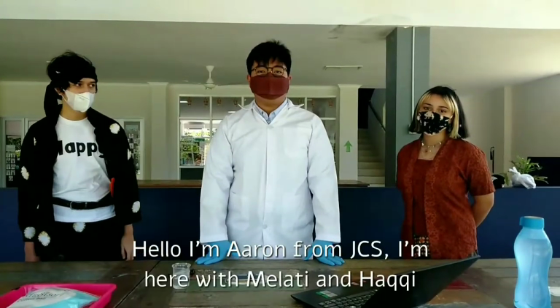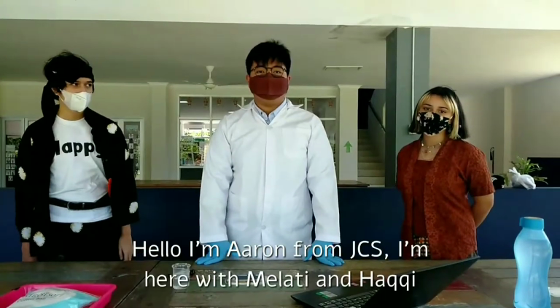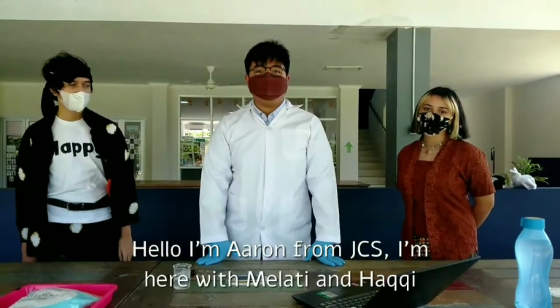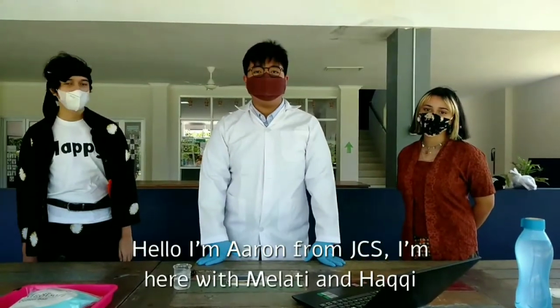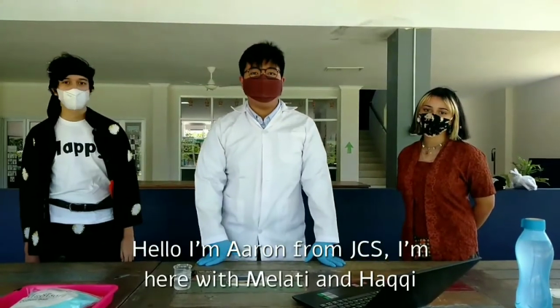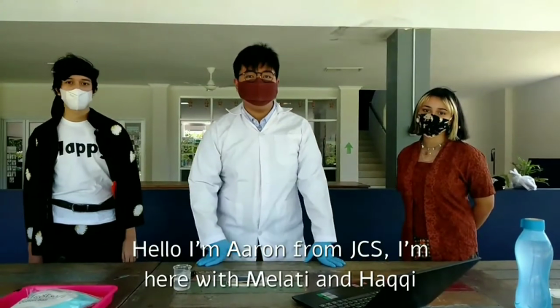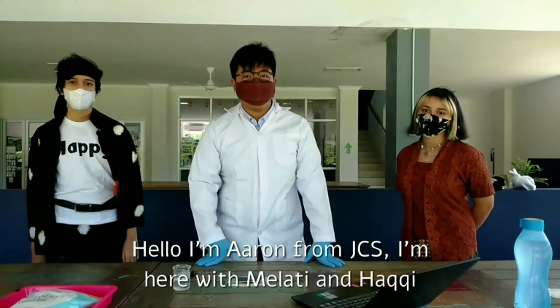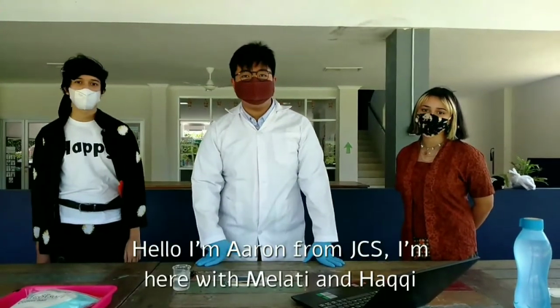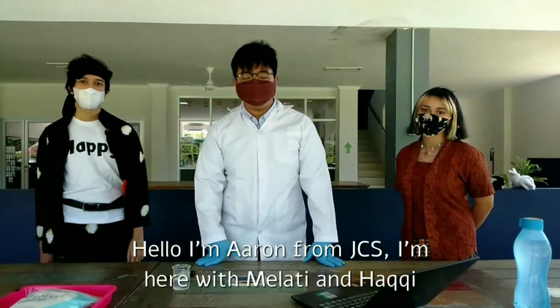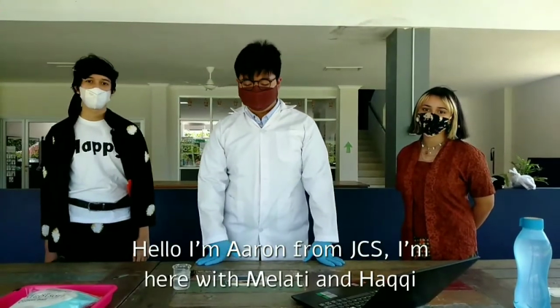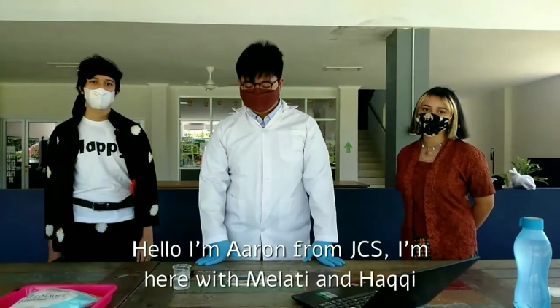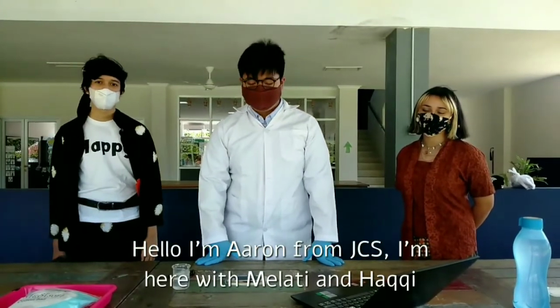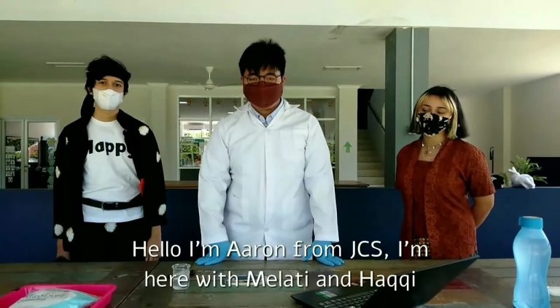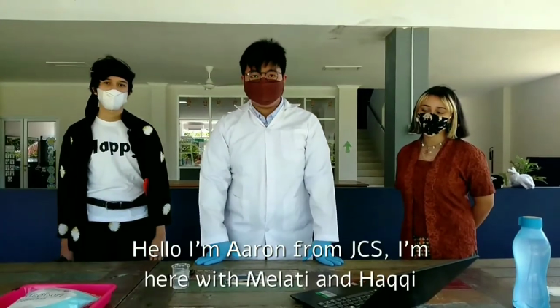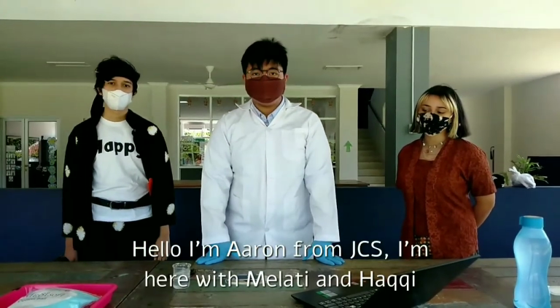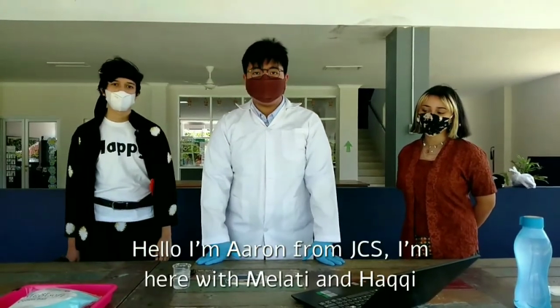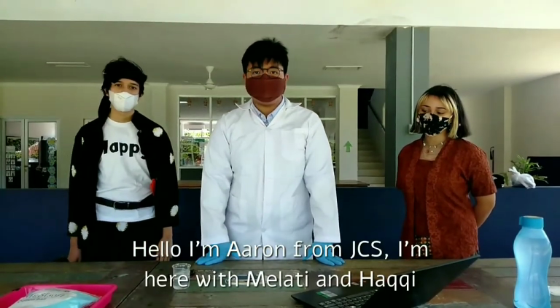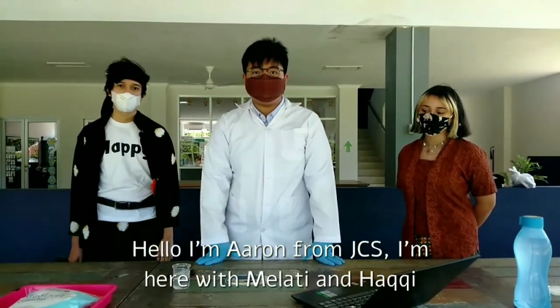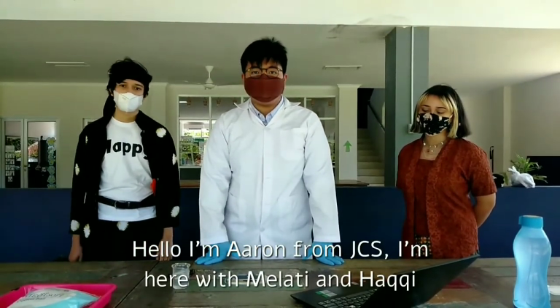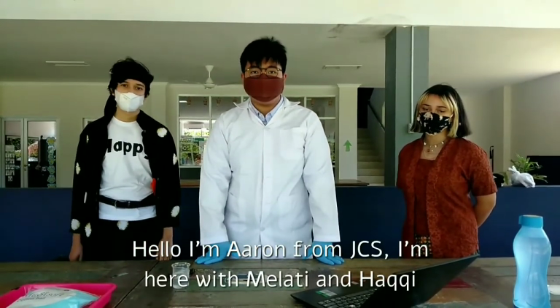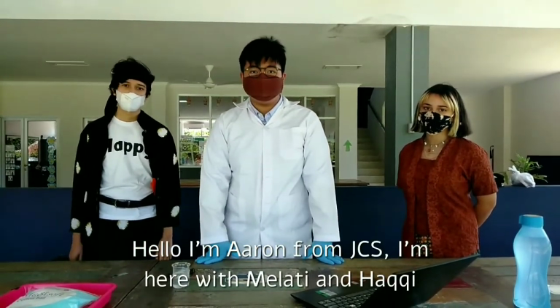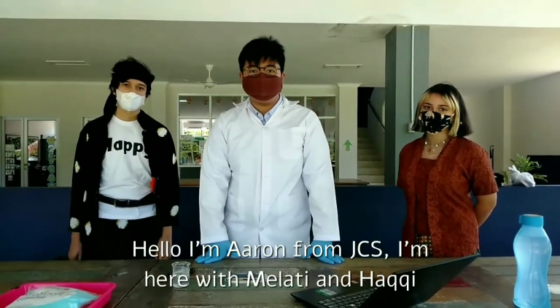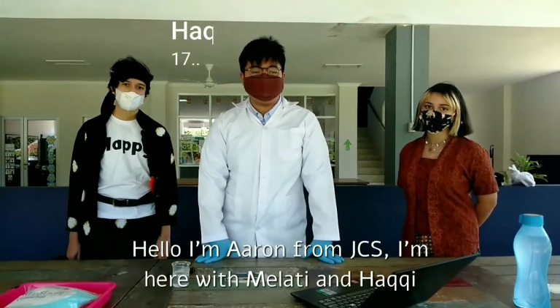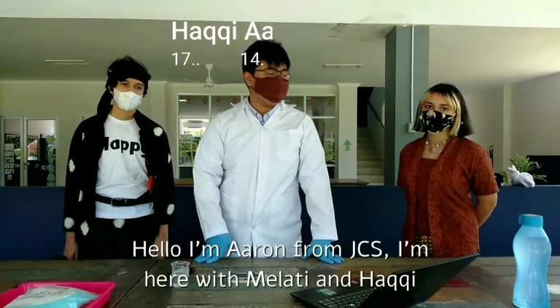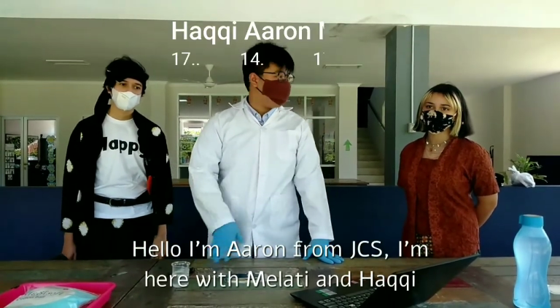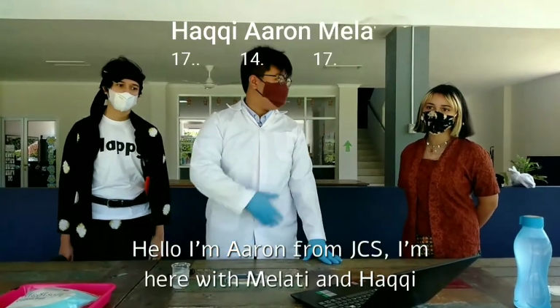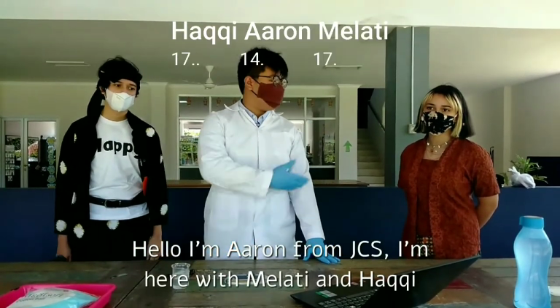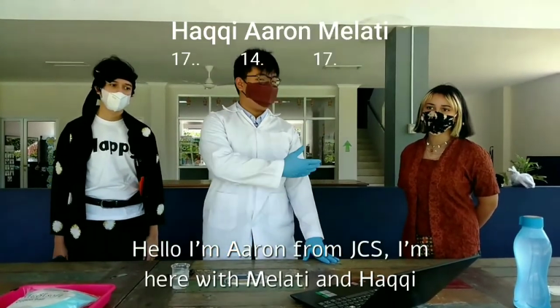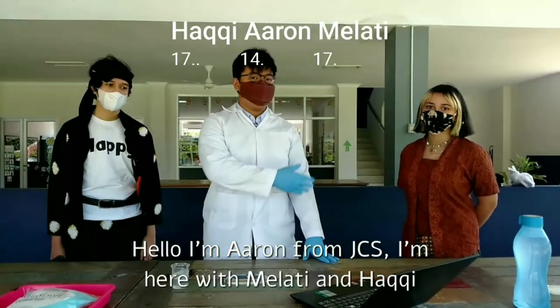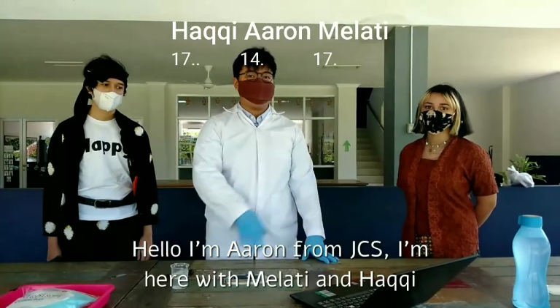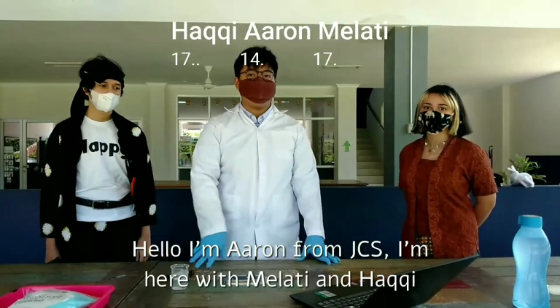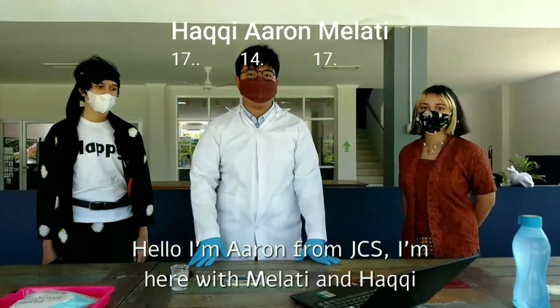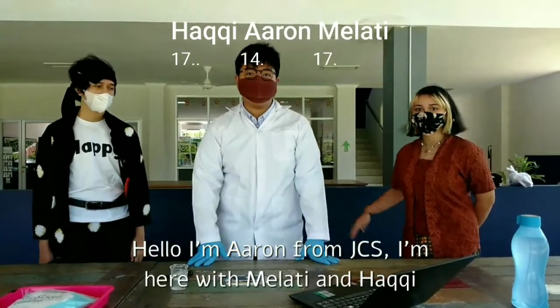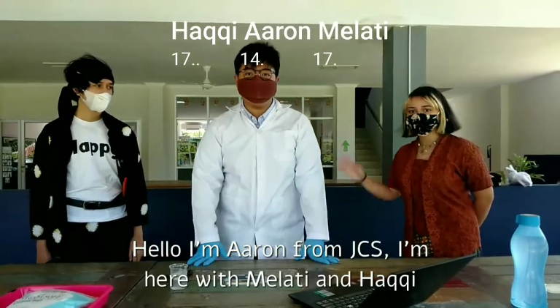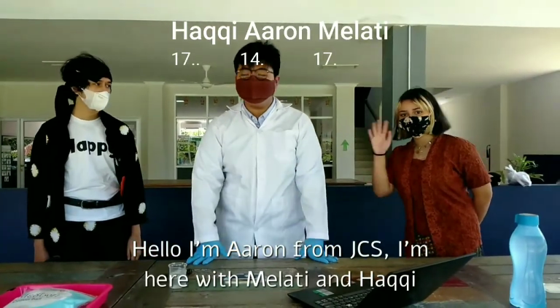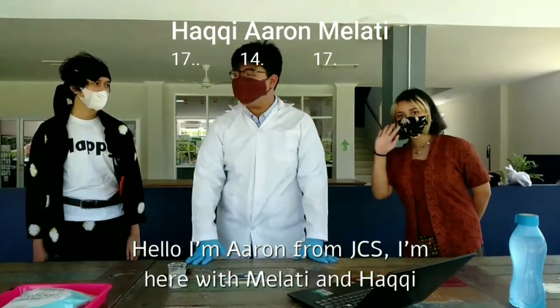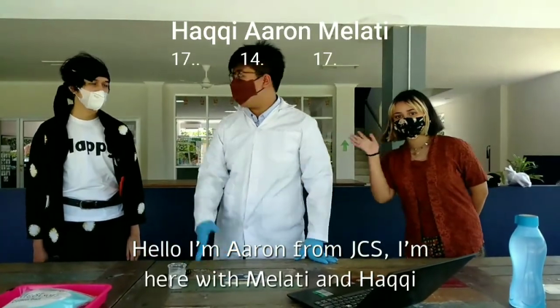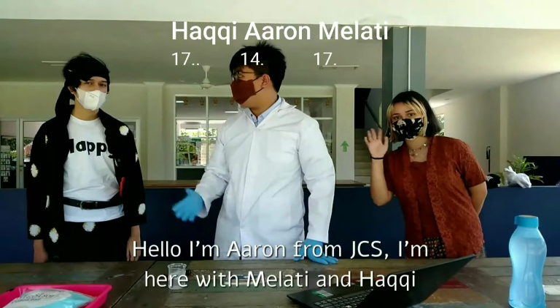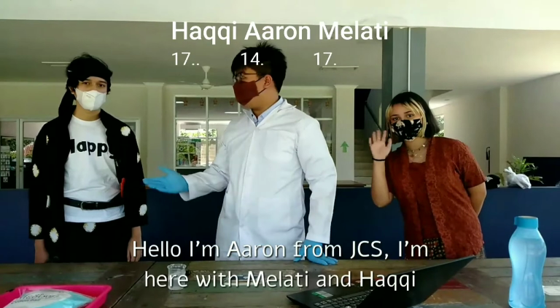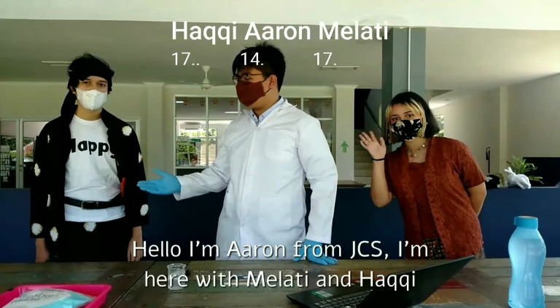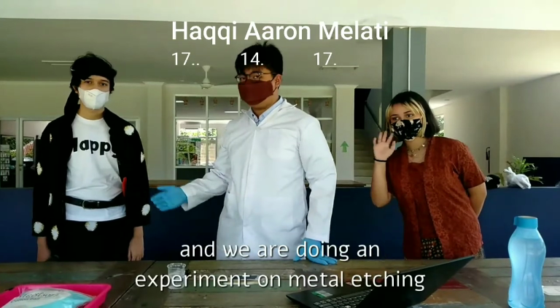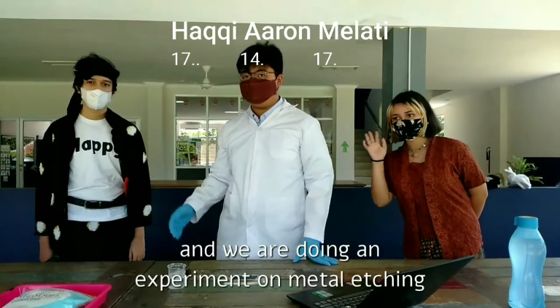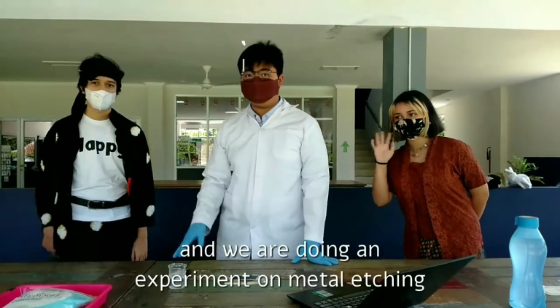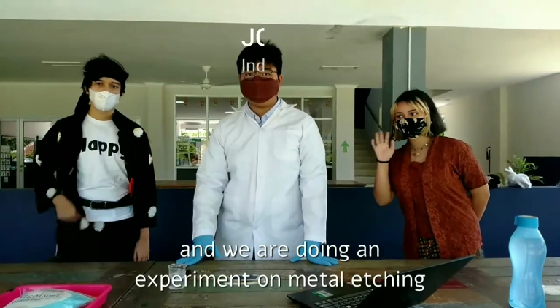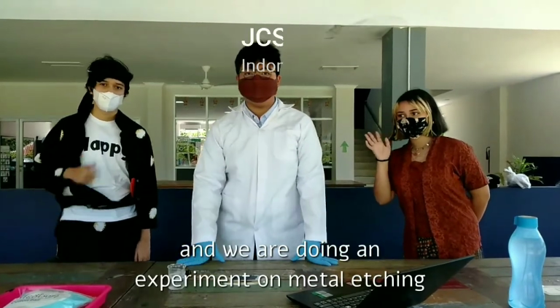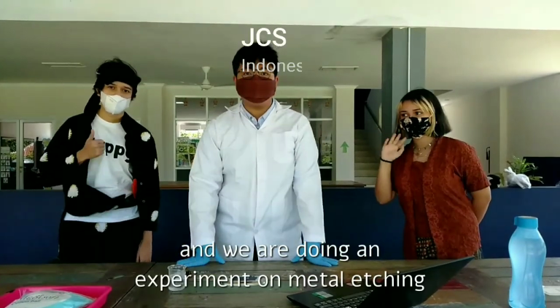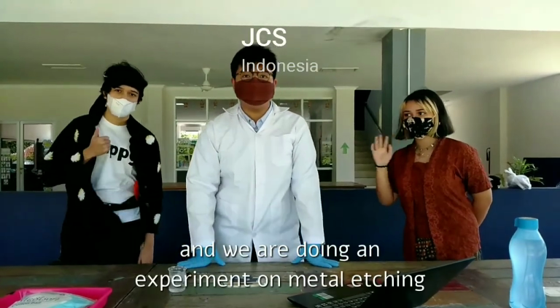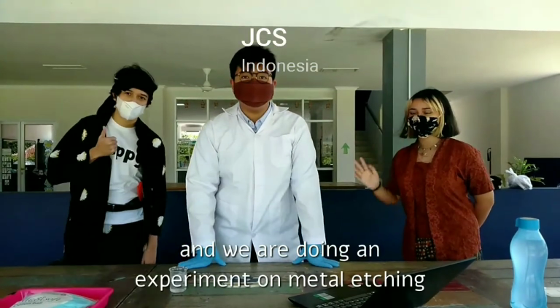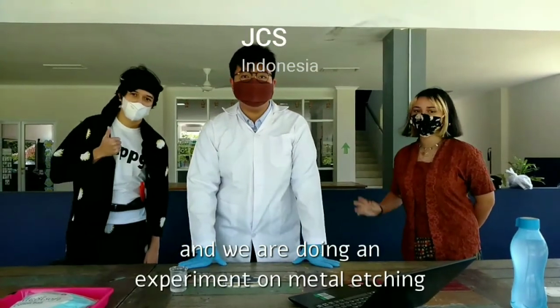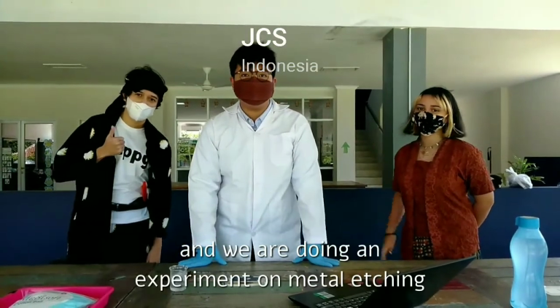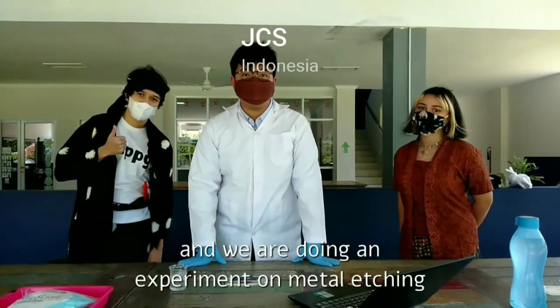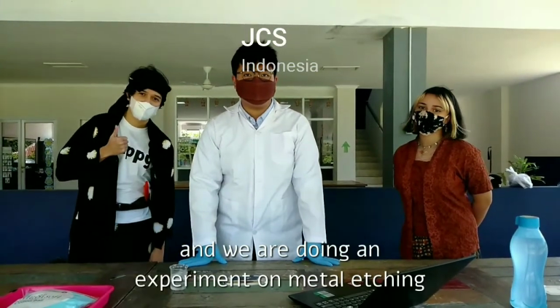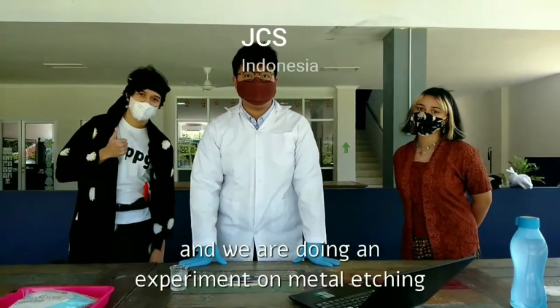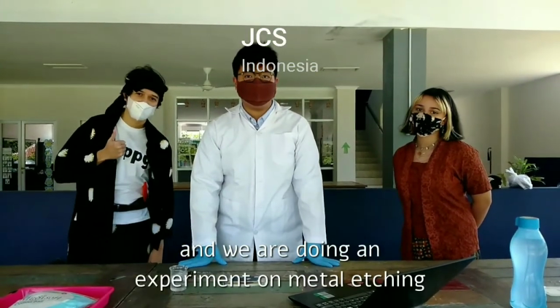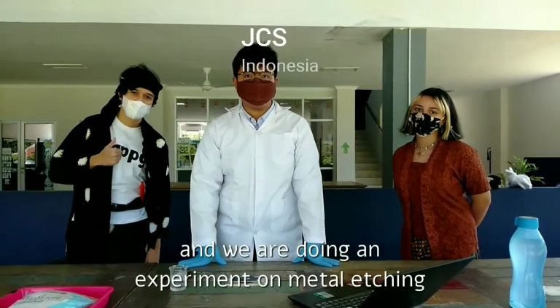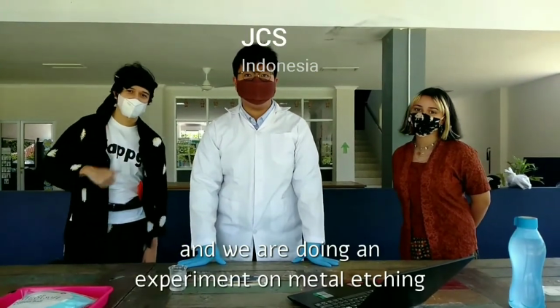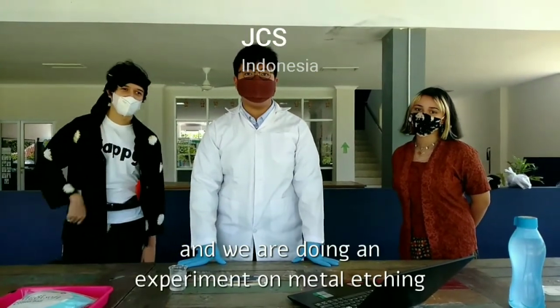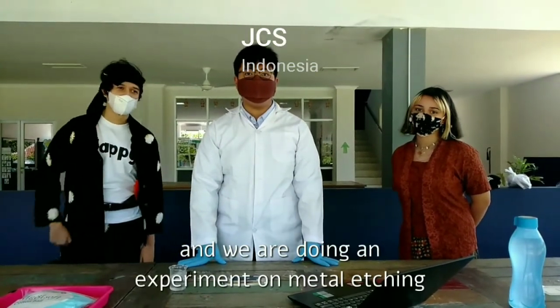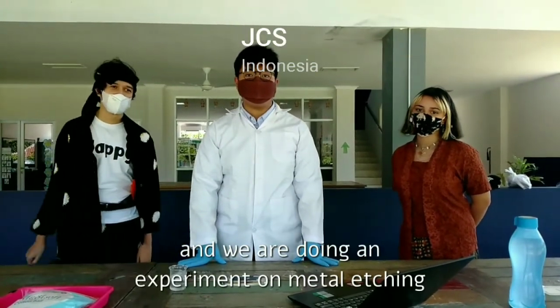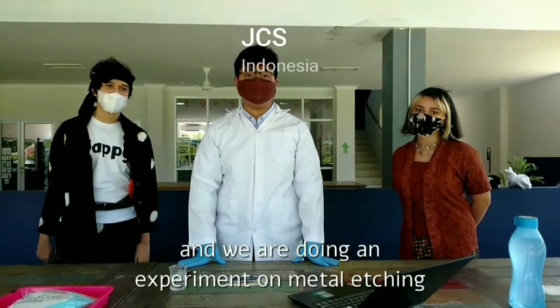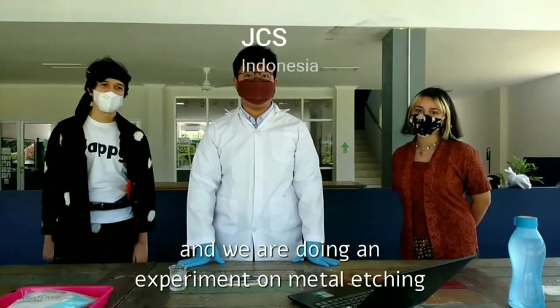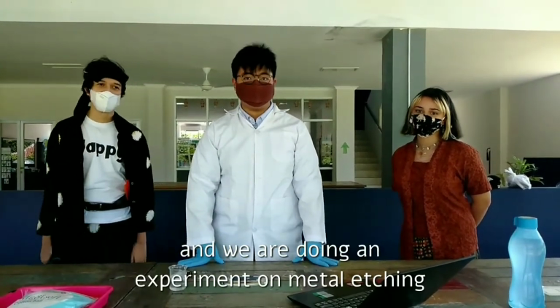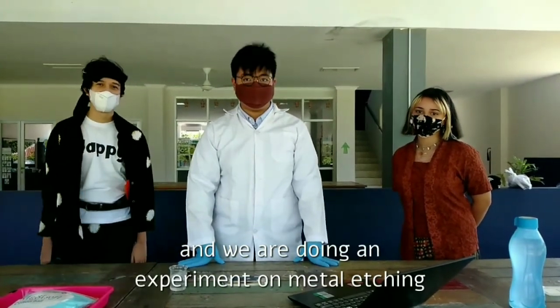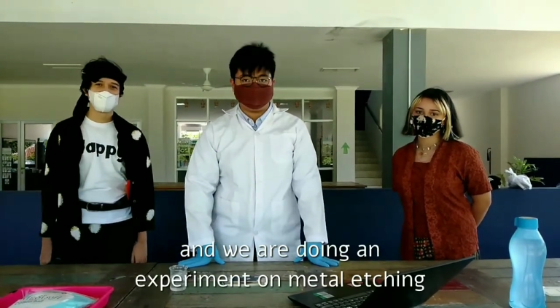Hello, I'm Aaron E from JCS. I'm here with Malati and Aki and we are doing an experiment on metal etching.